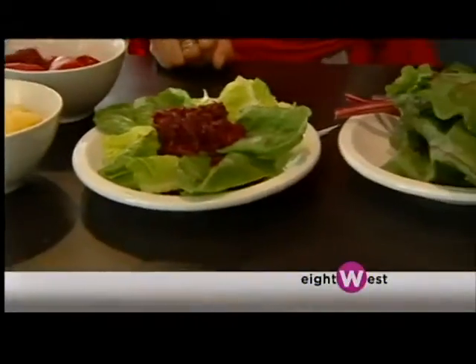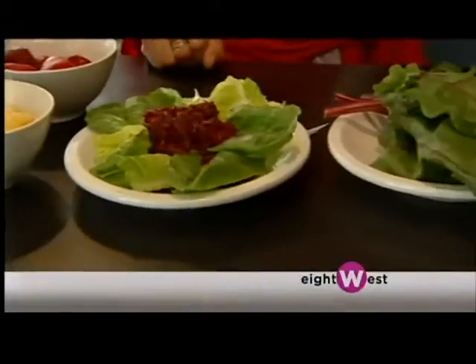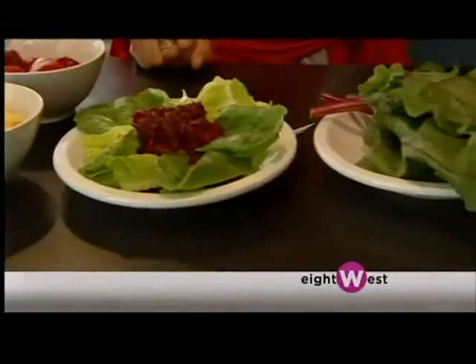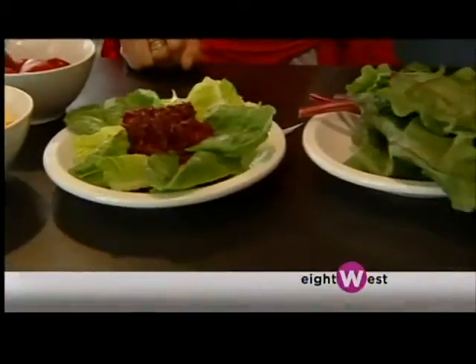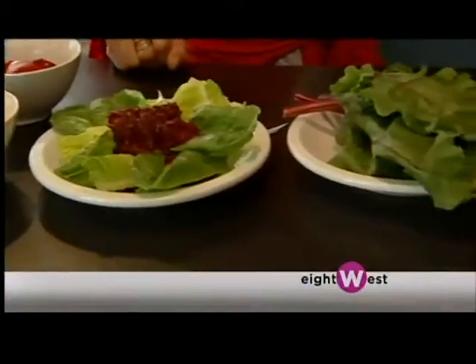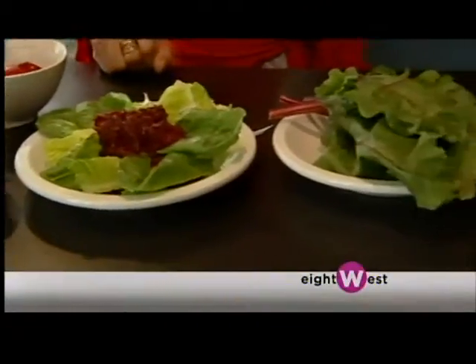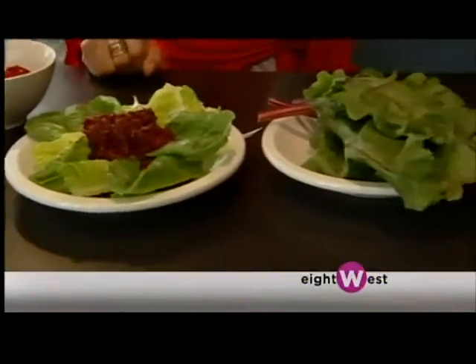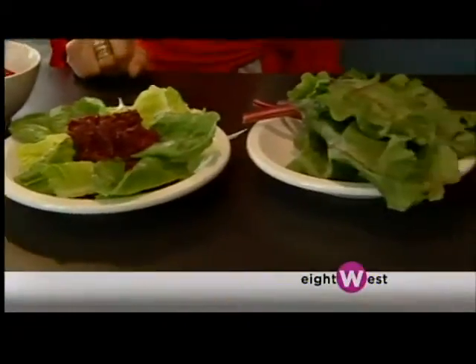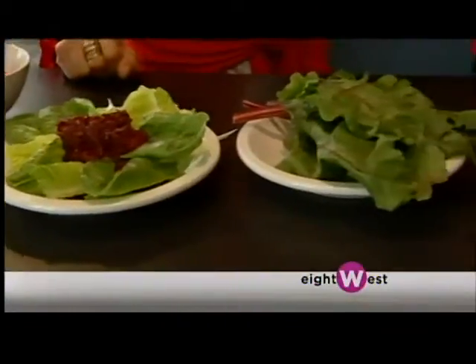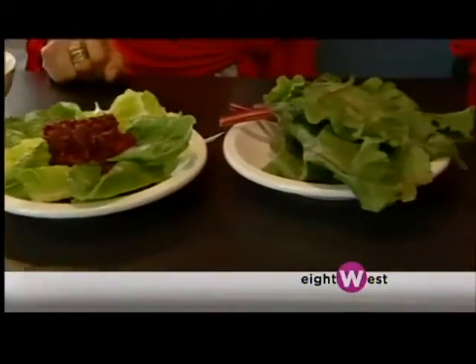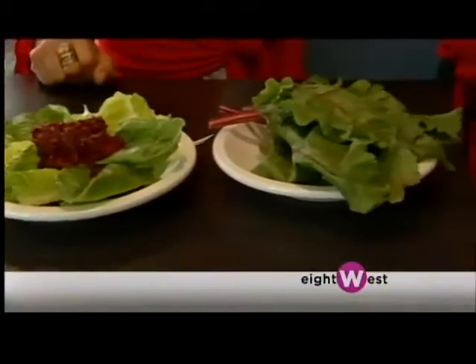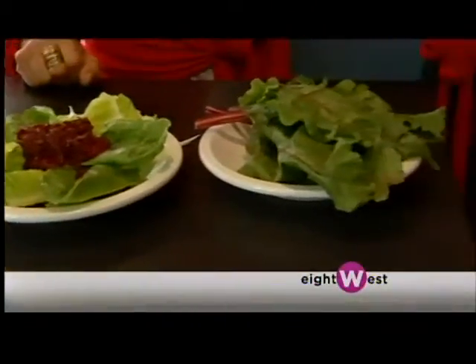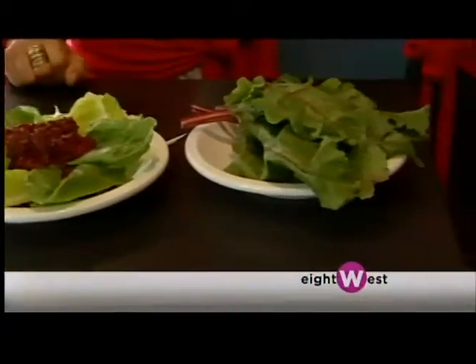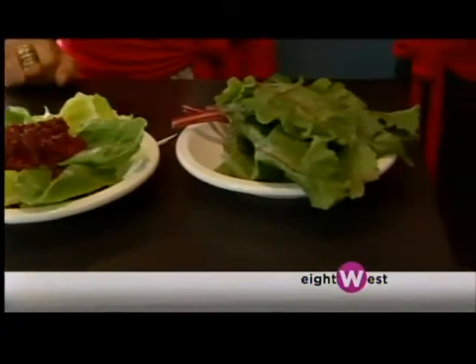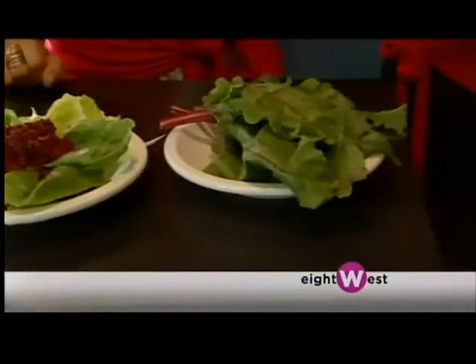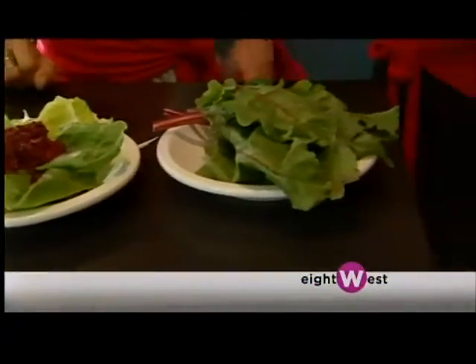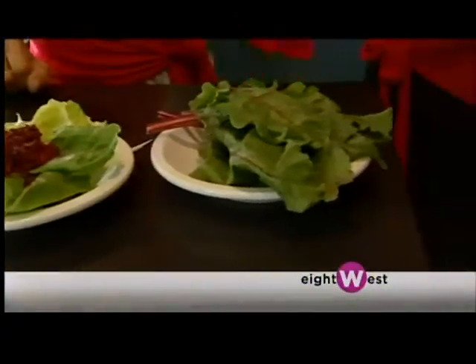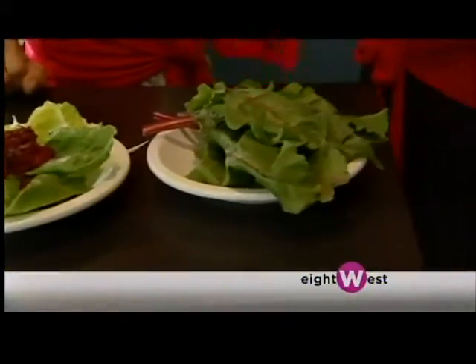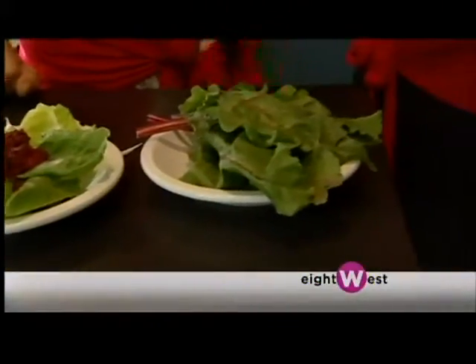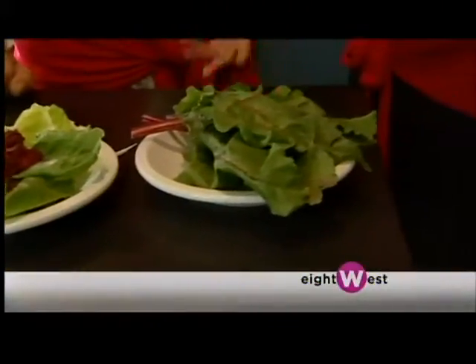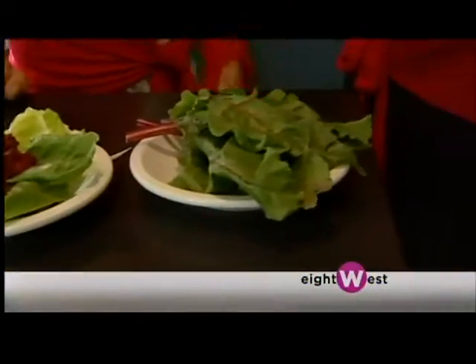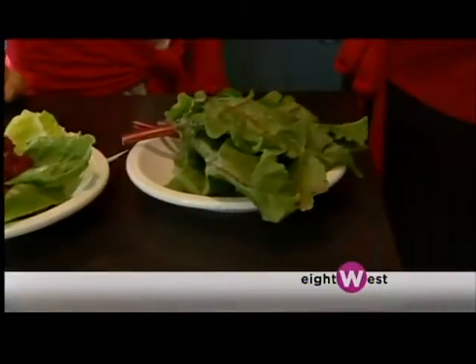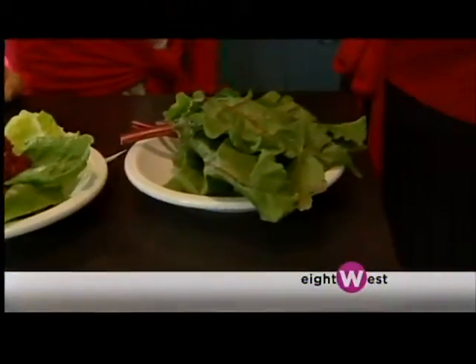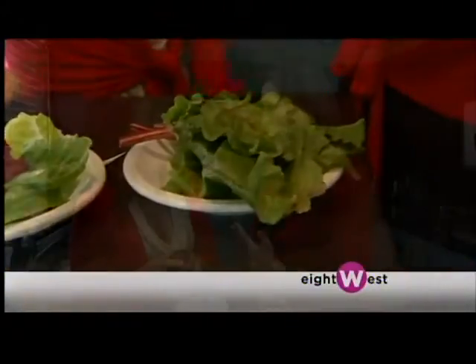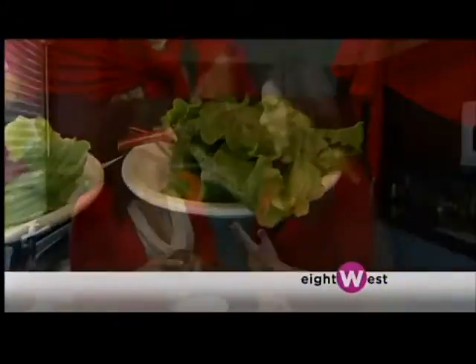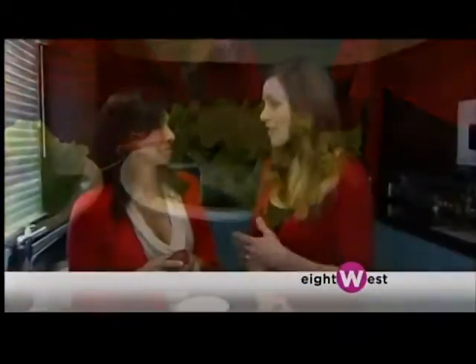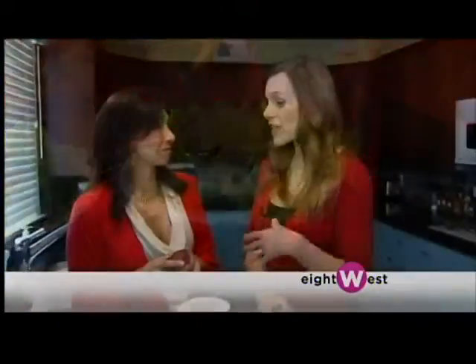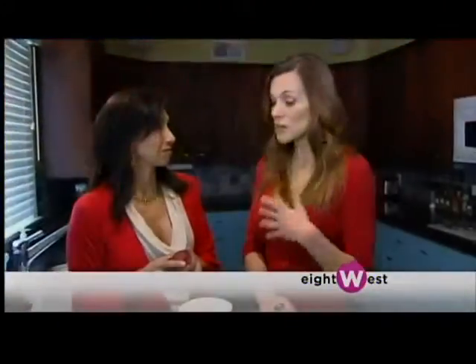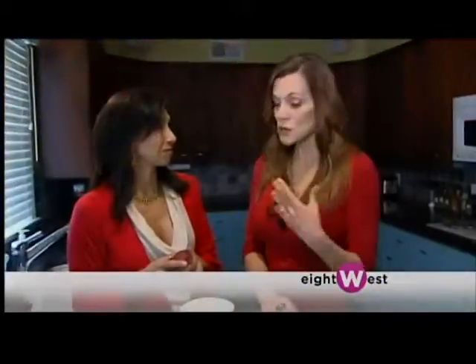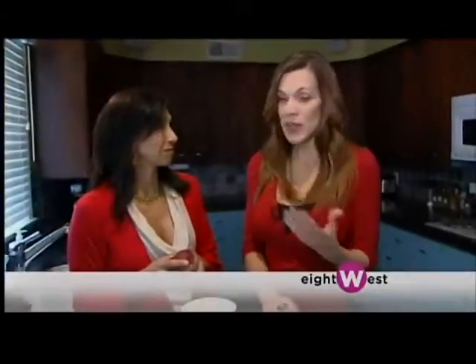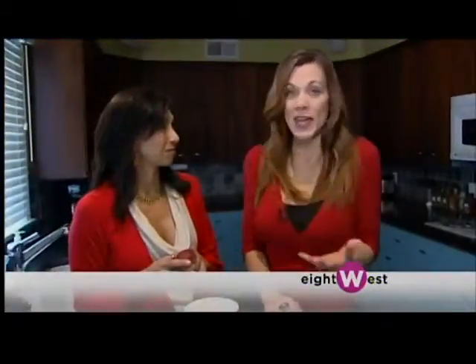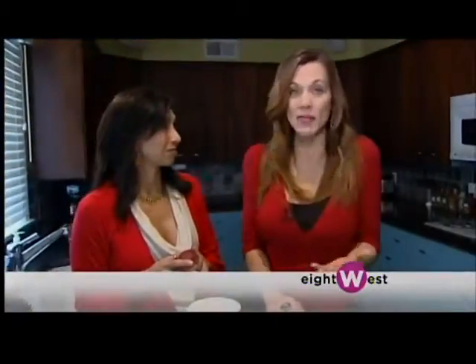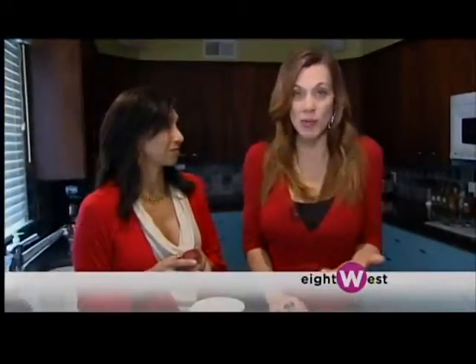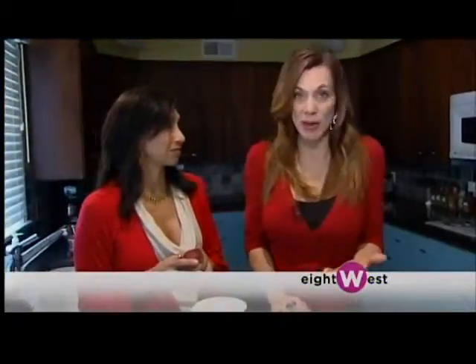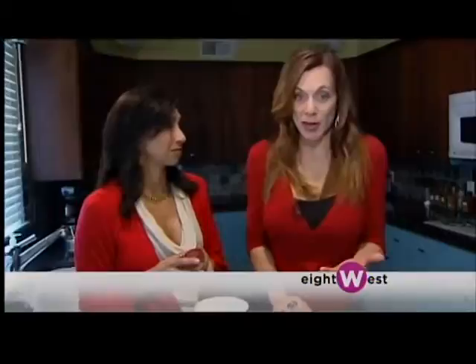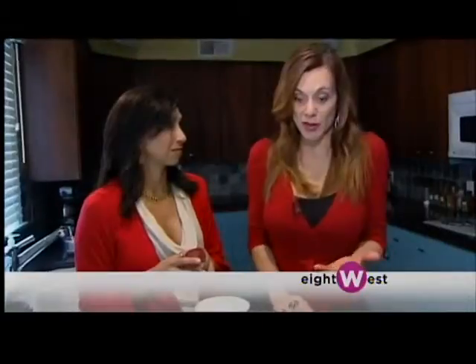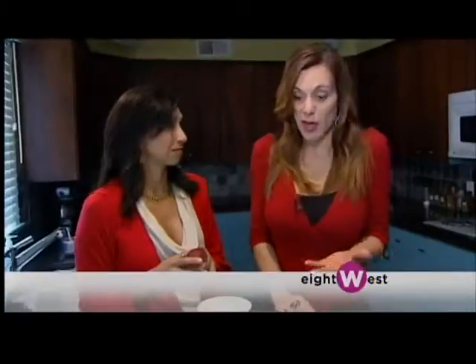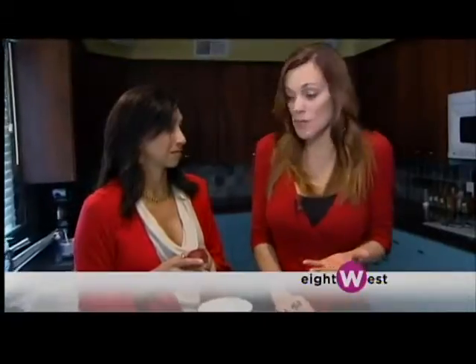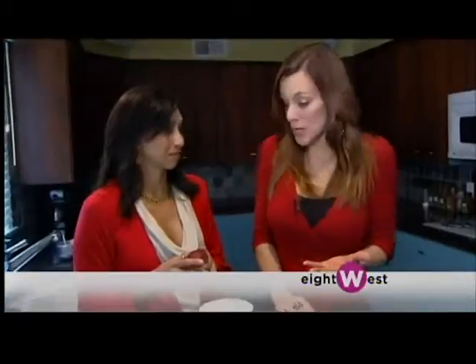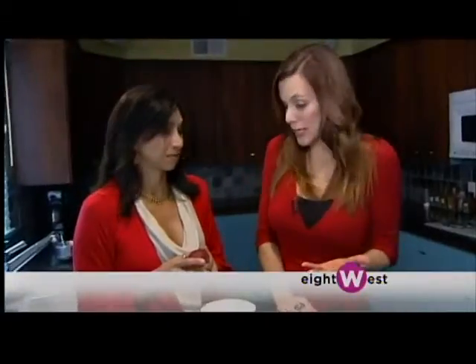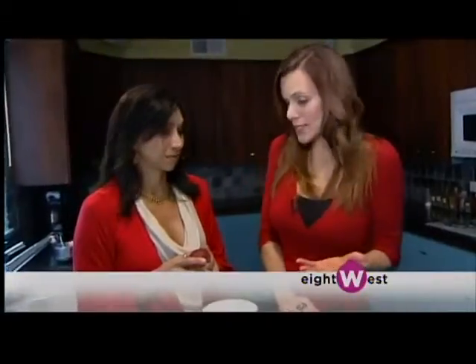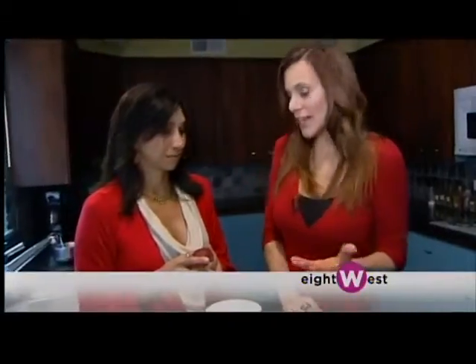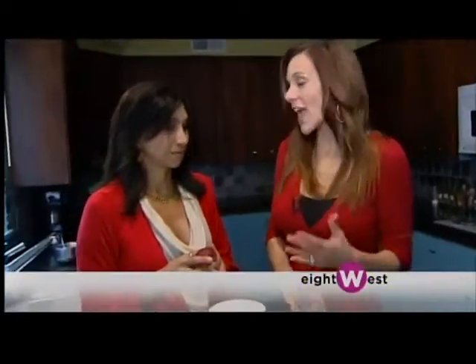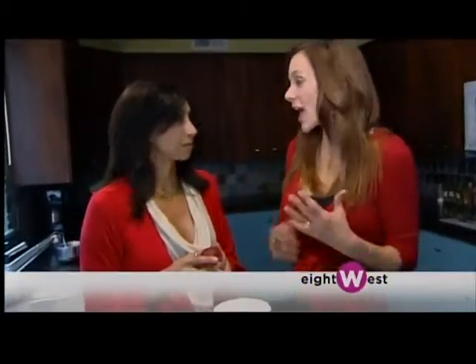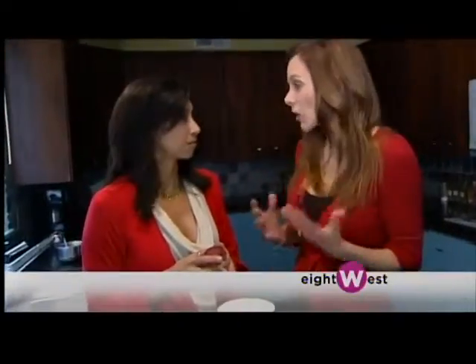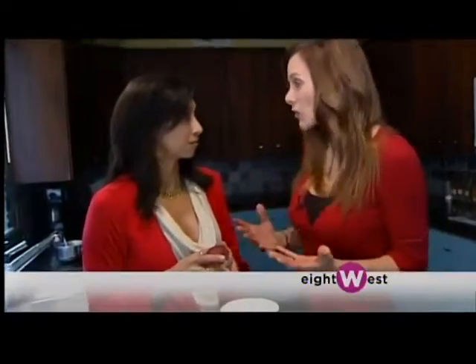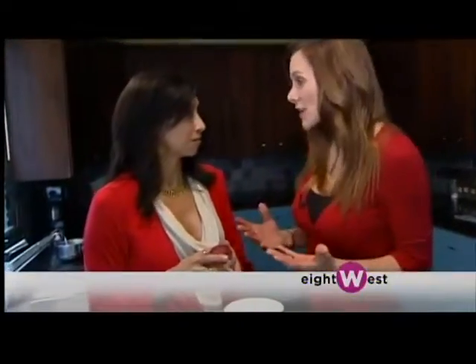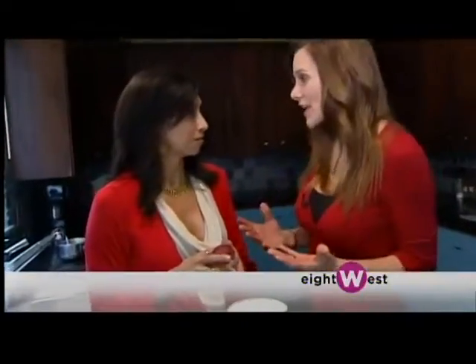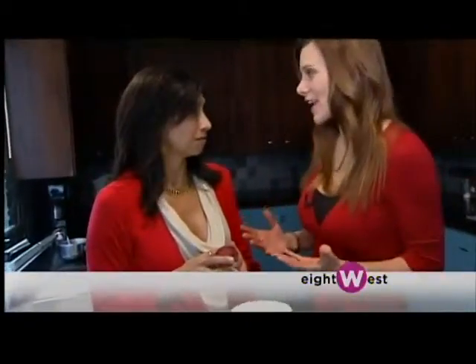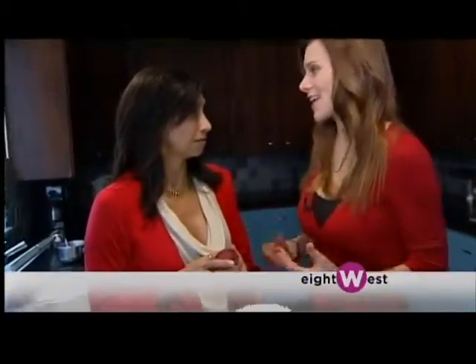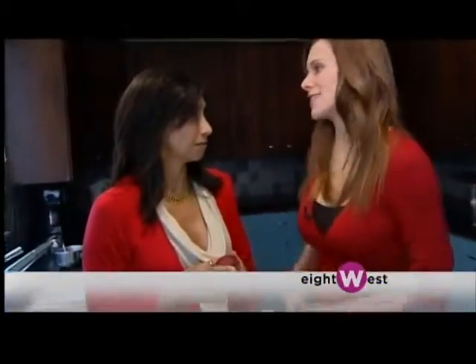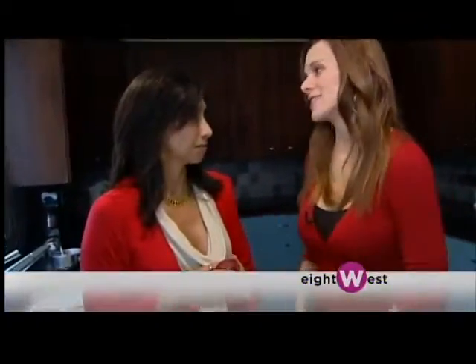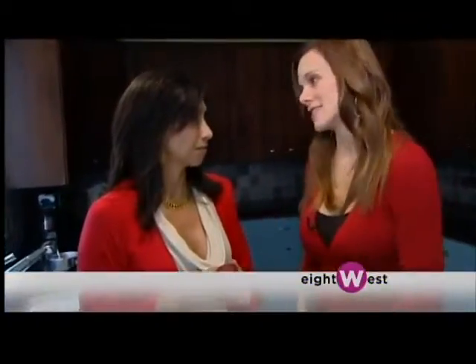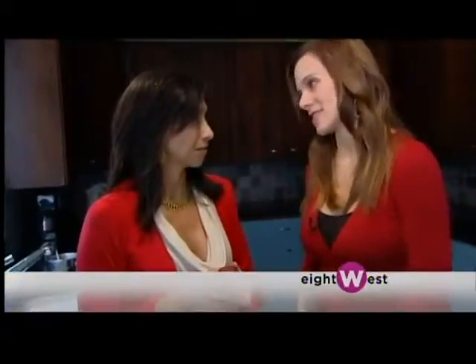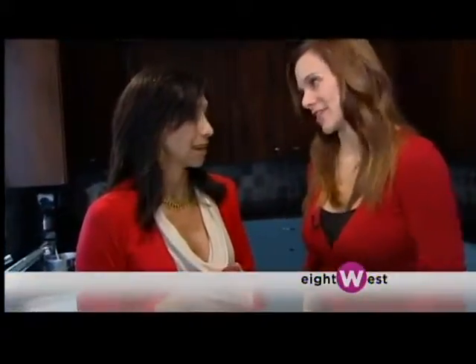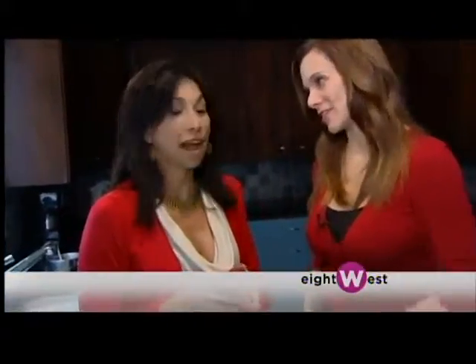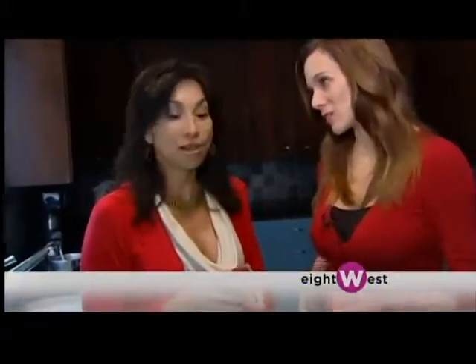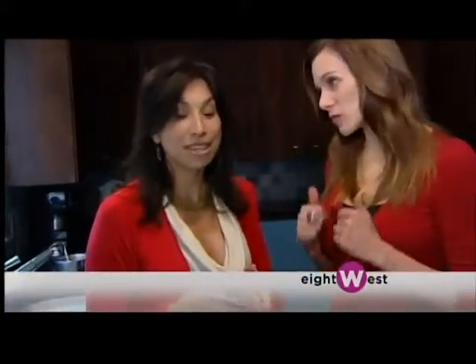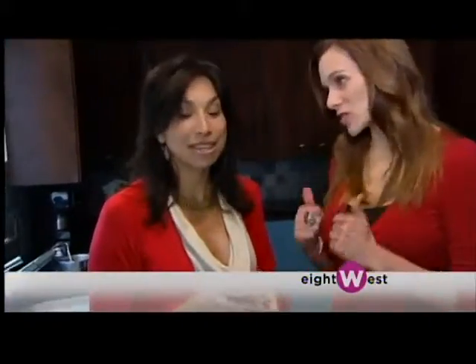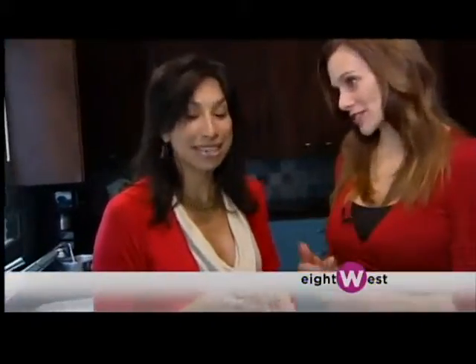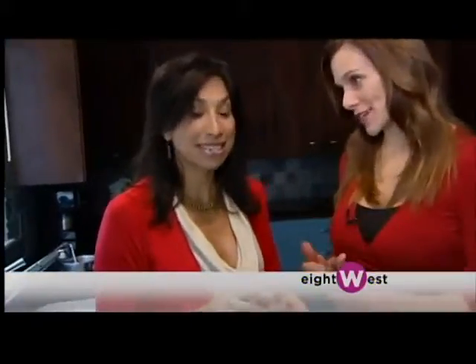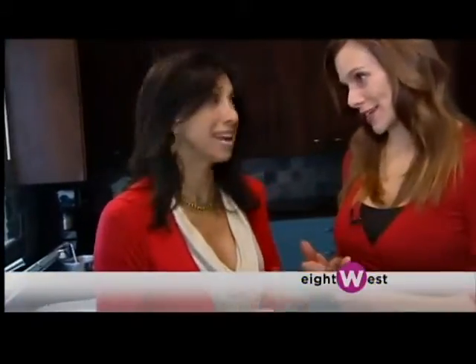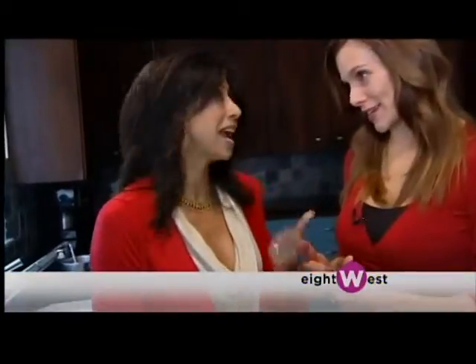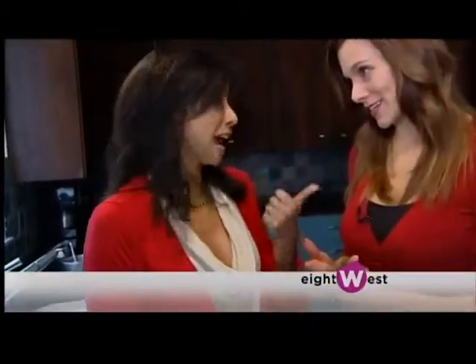I love it because Michelle is actually going to show us a couple of different ways that you can prepare a beet — healthy and easy. Healthy is key.